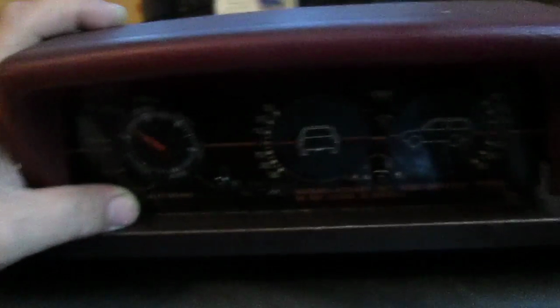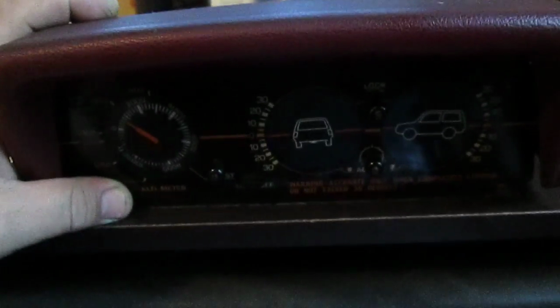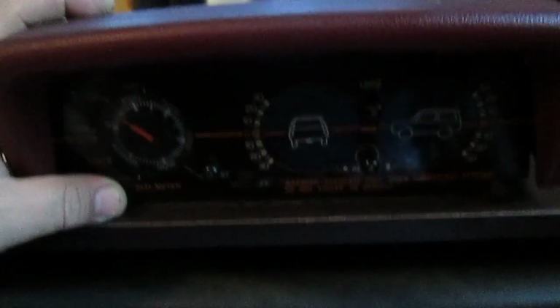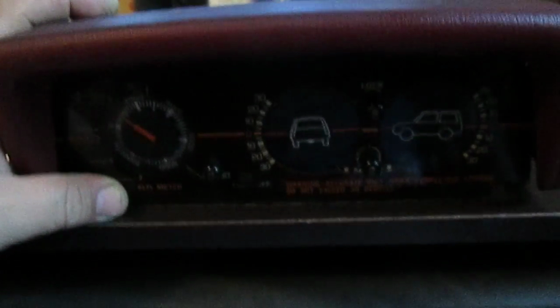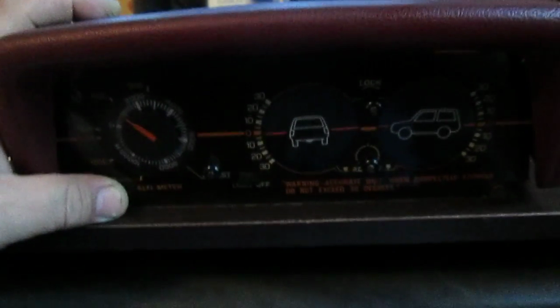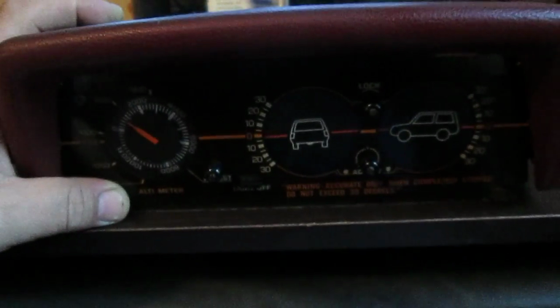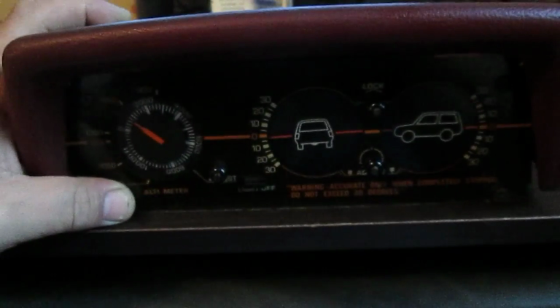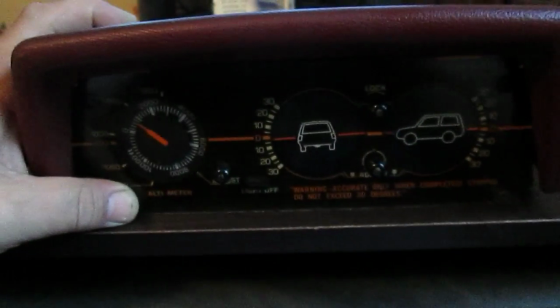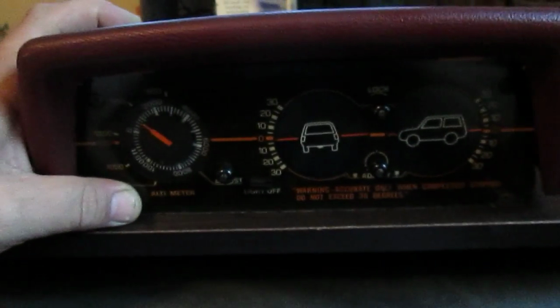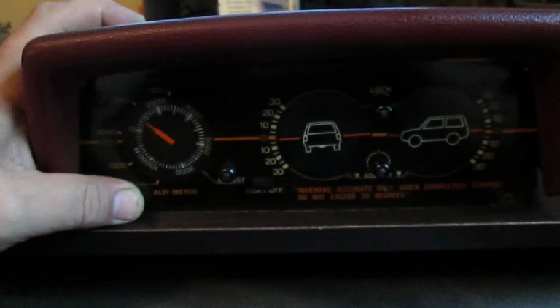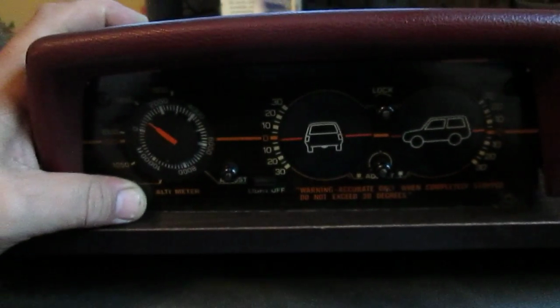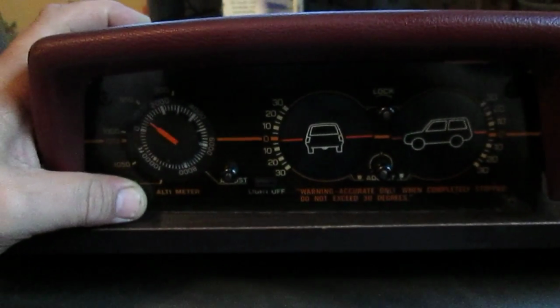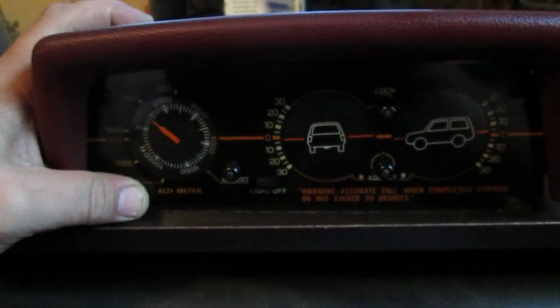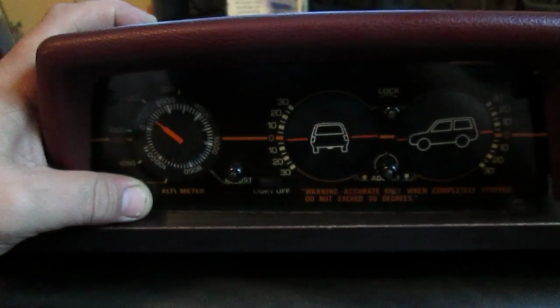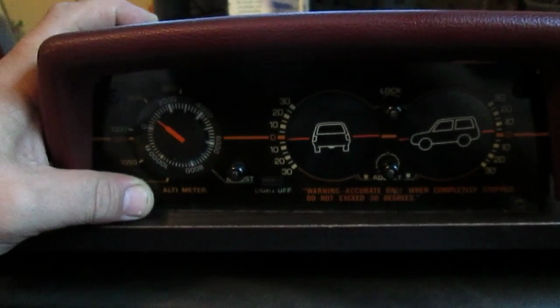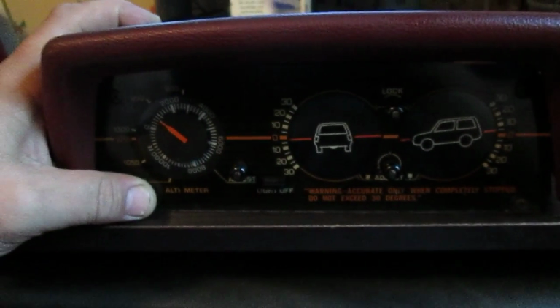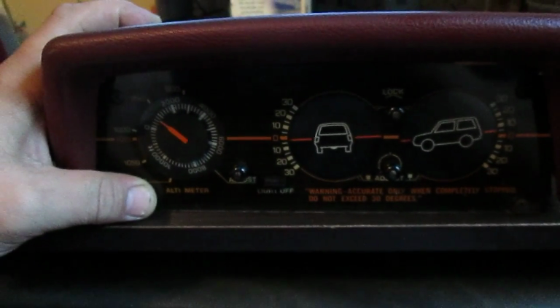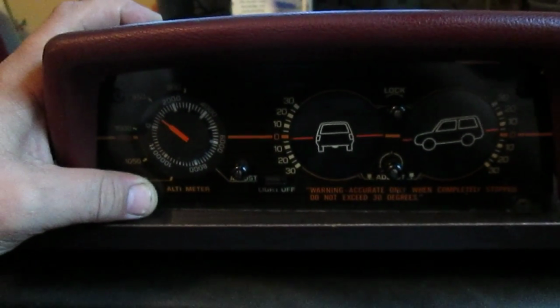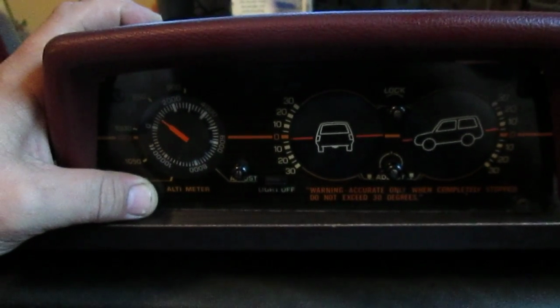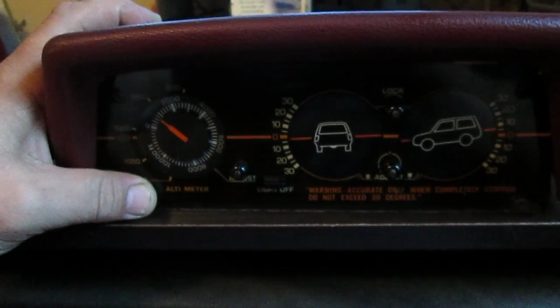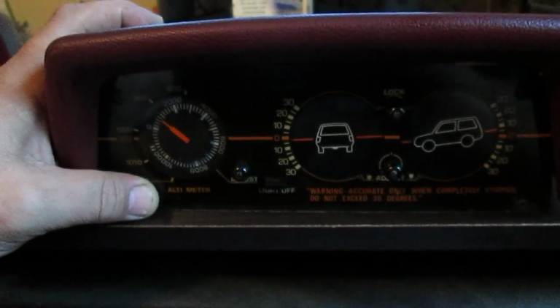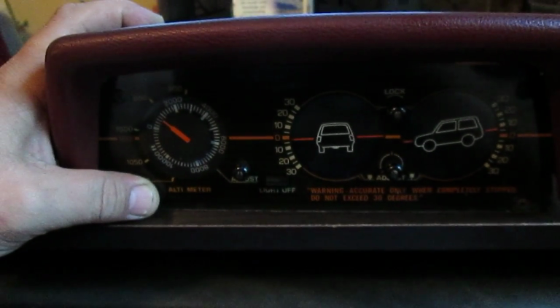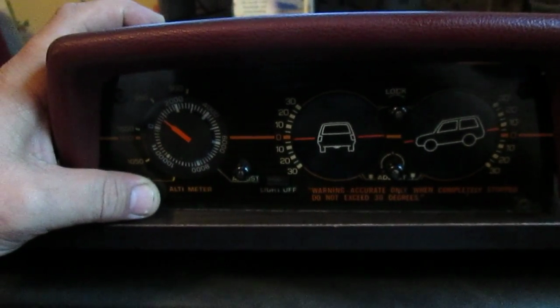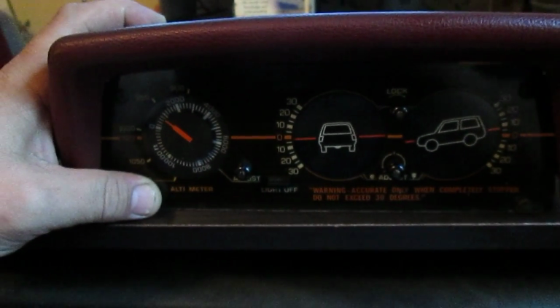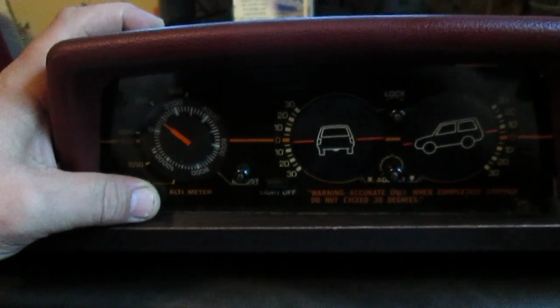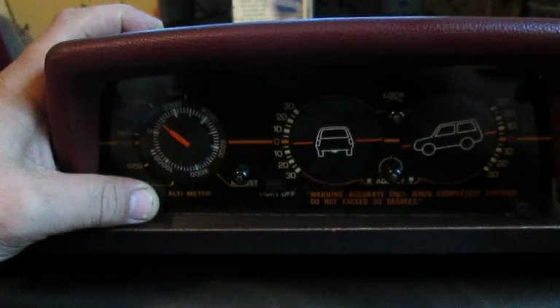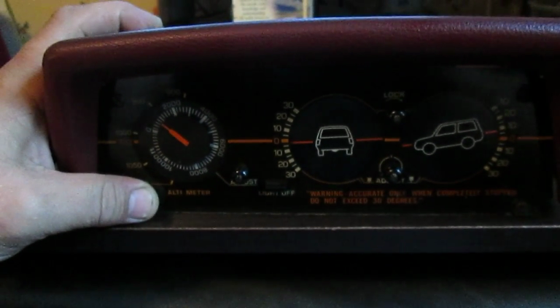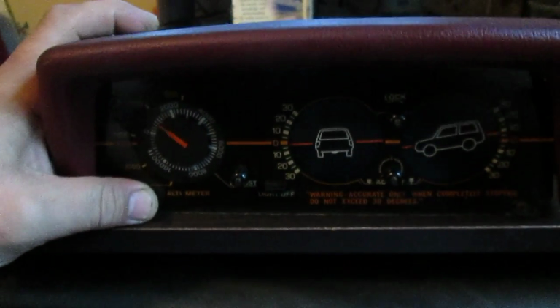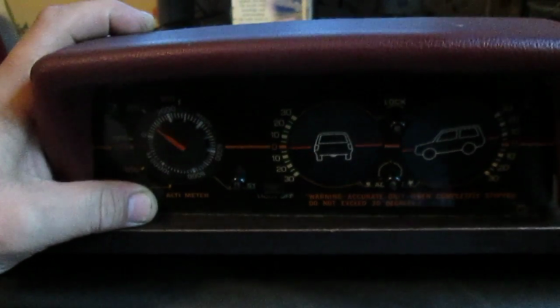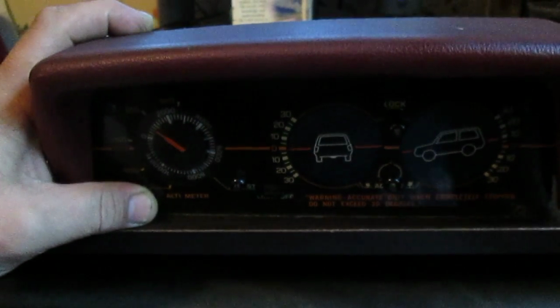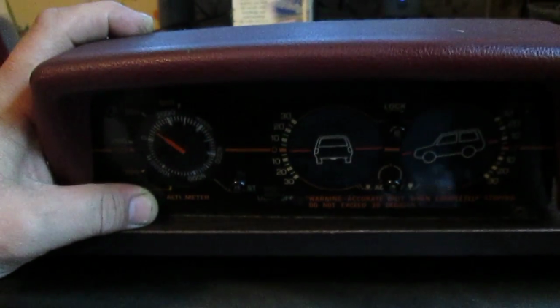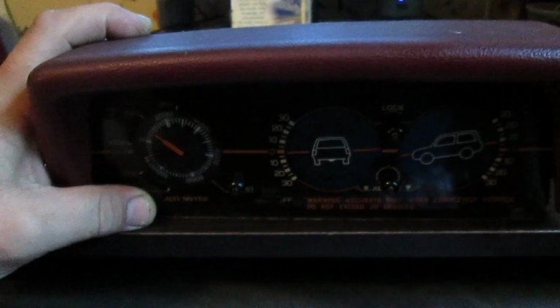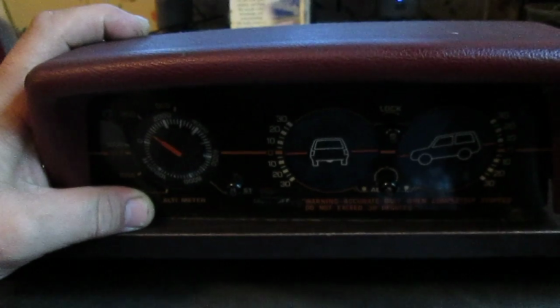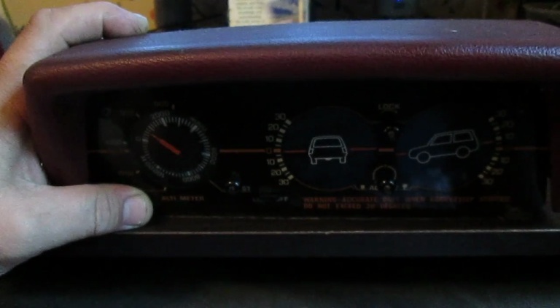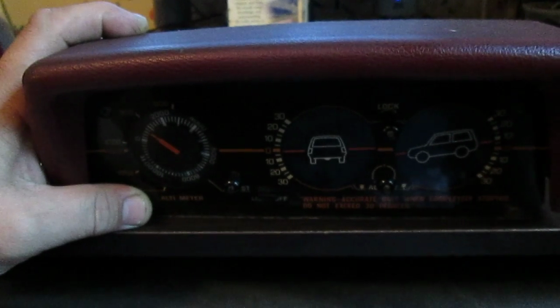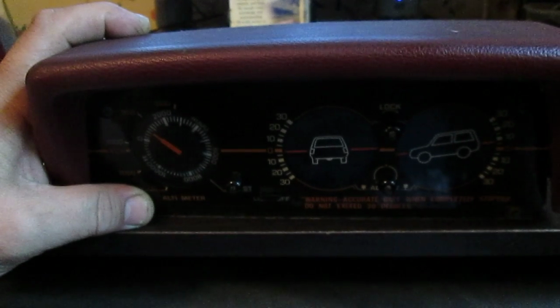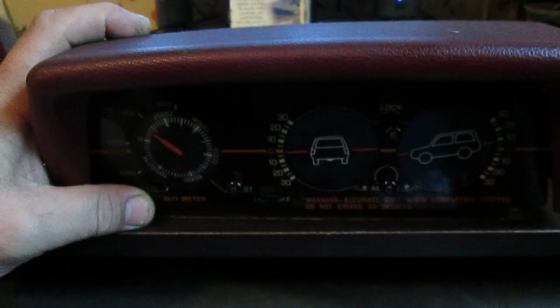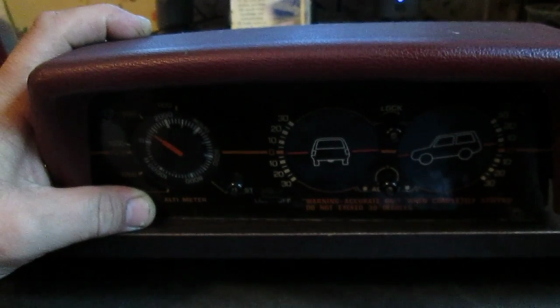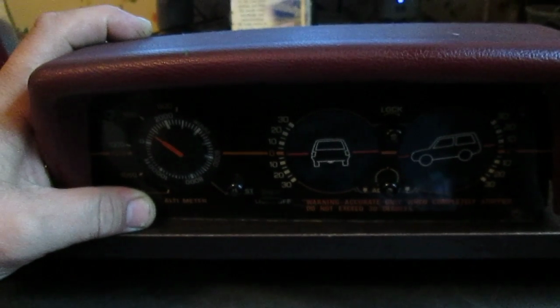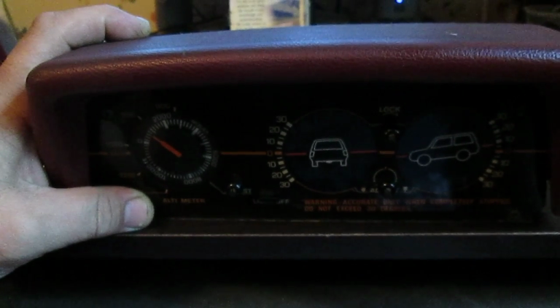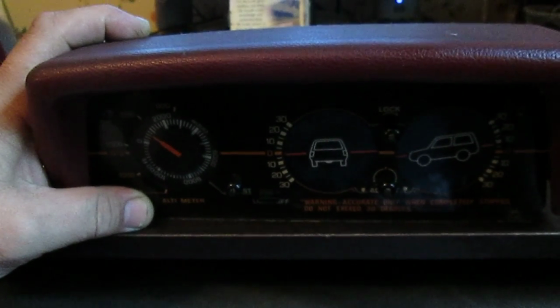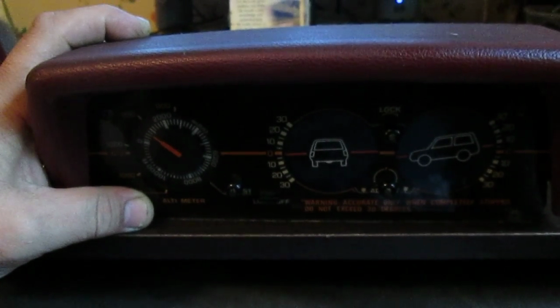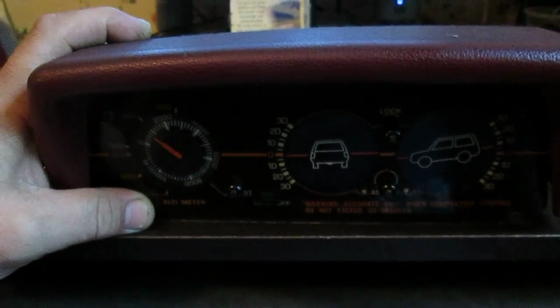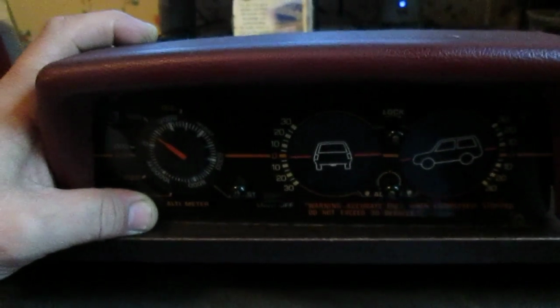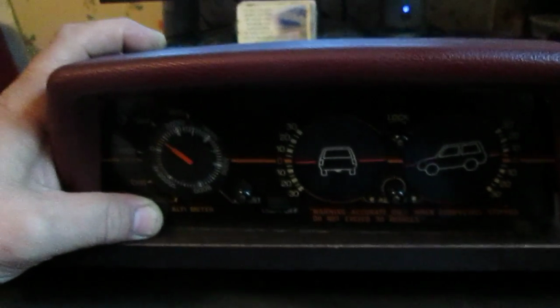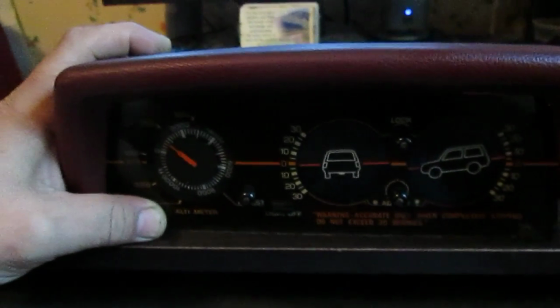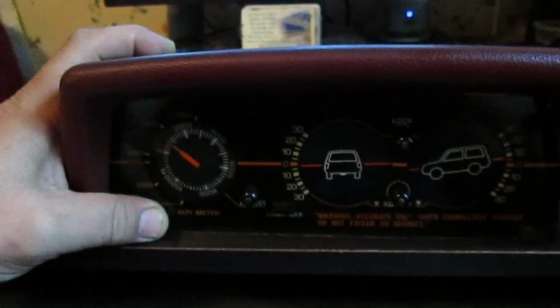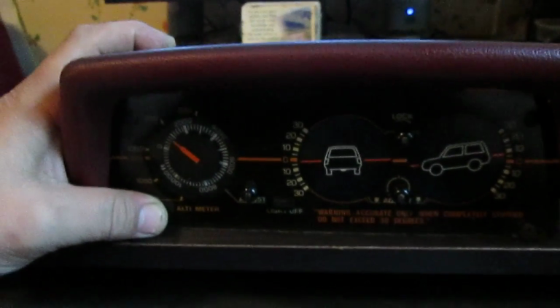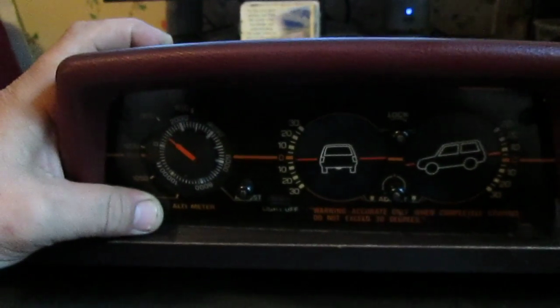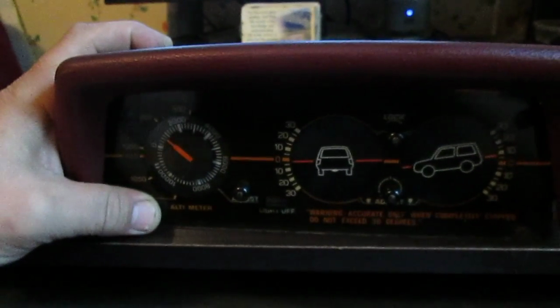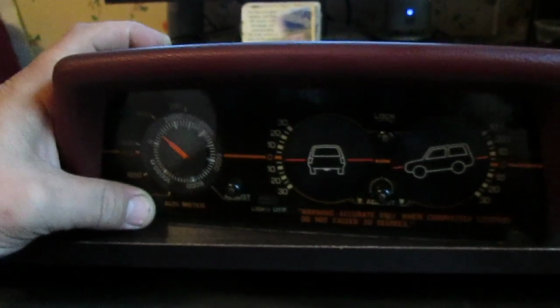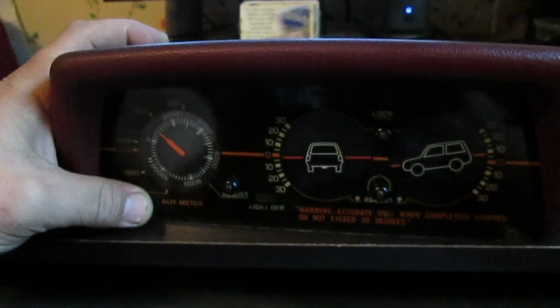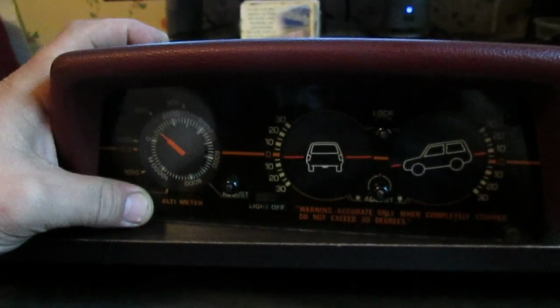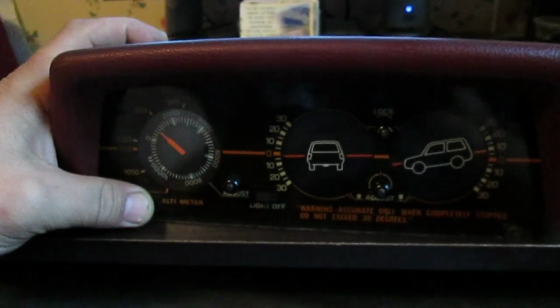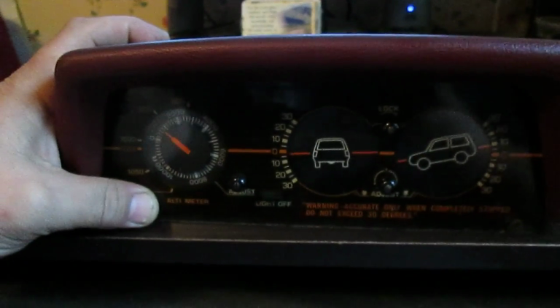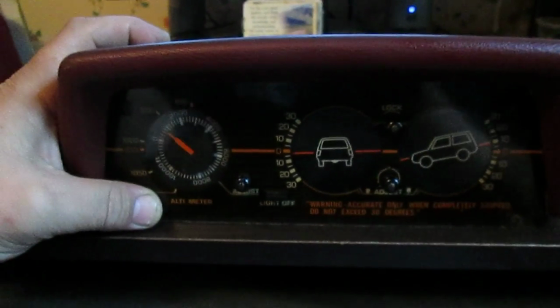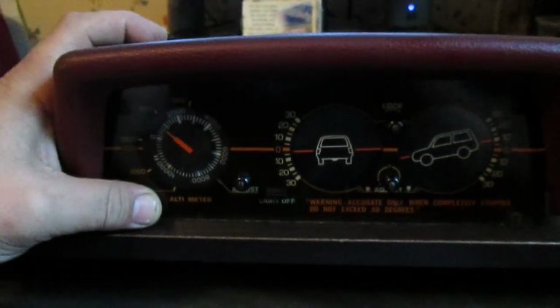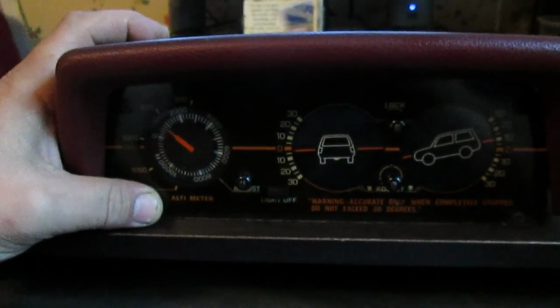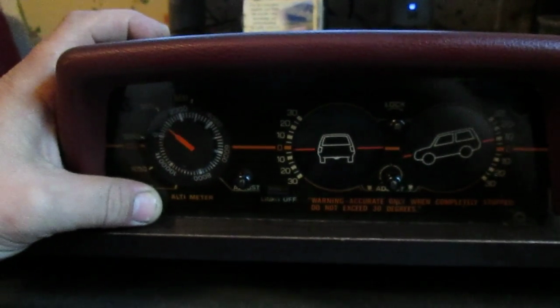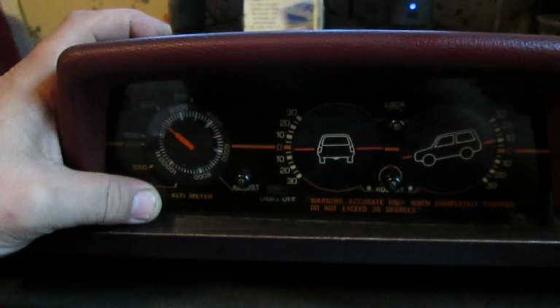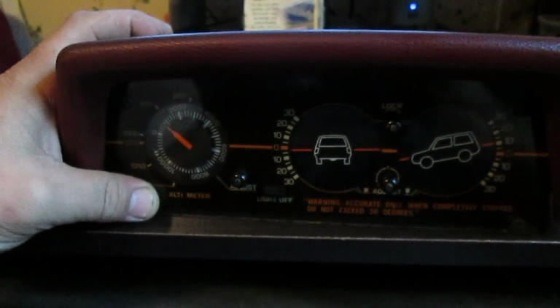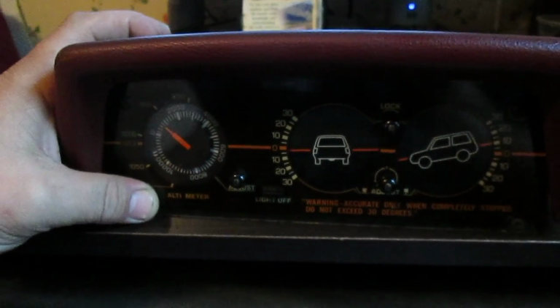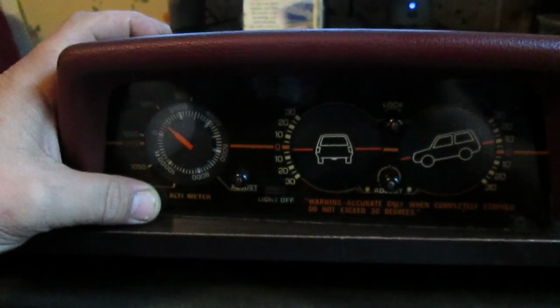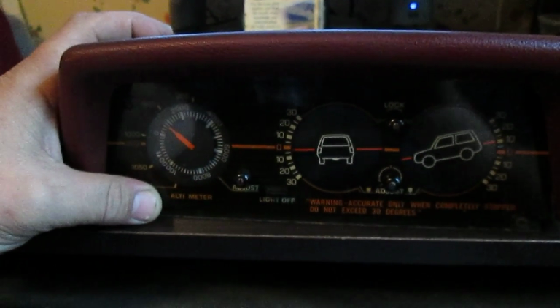What's up guys? Chef Yoda 4x4 at yodatech.com. You can see the tilt inclinometer or tilt-o-meter.